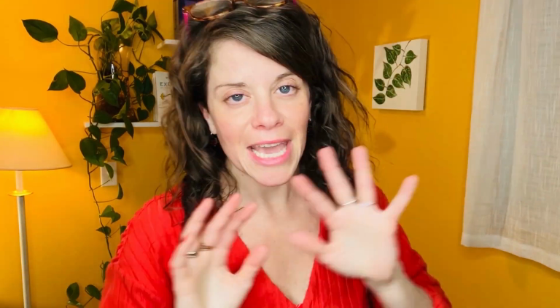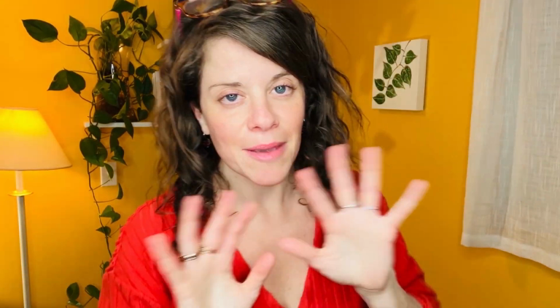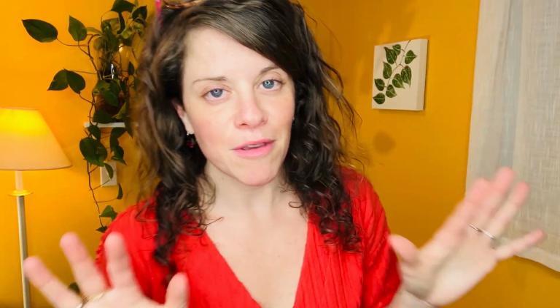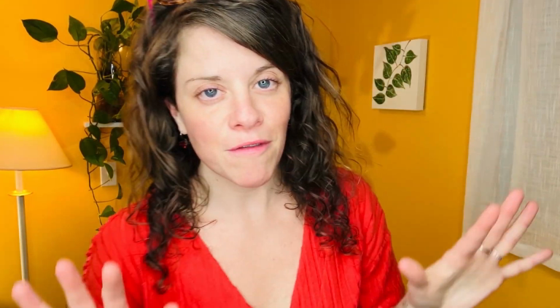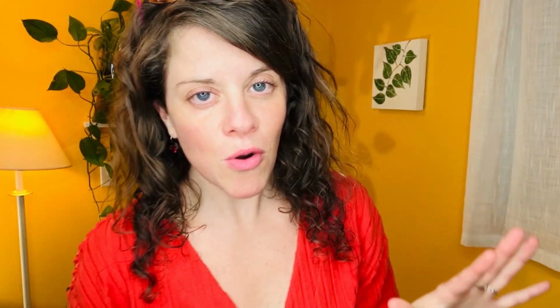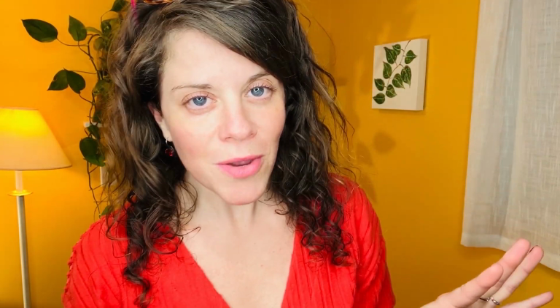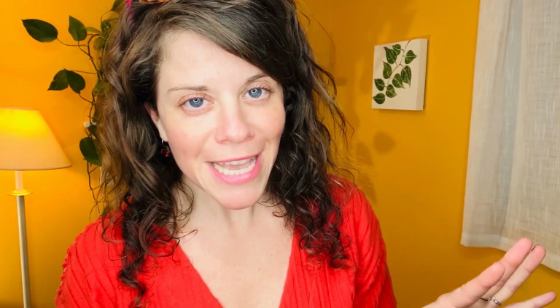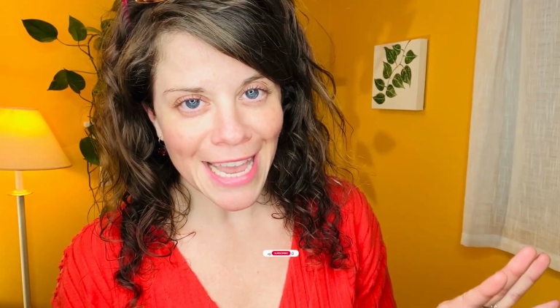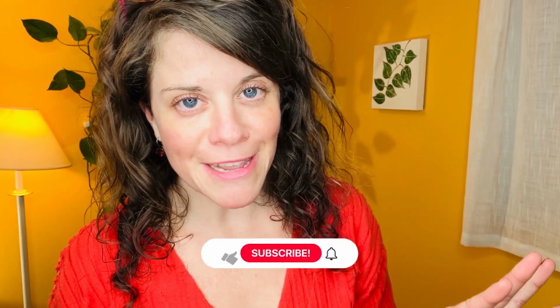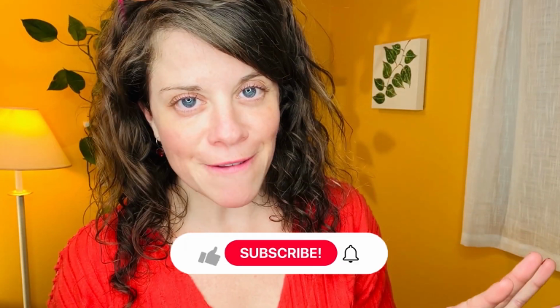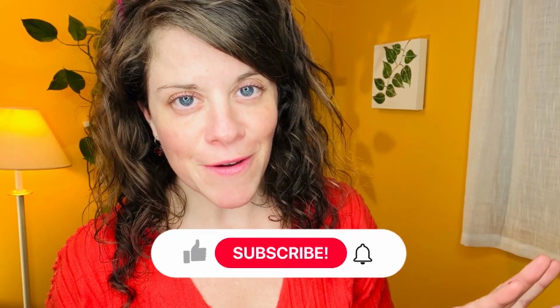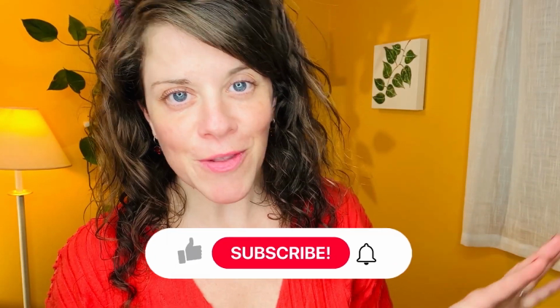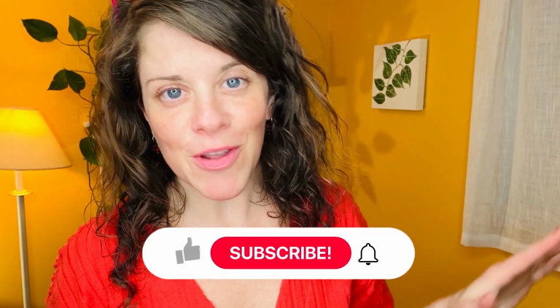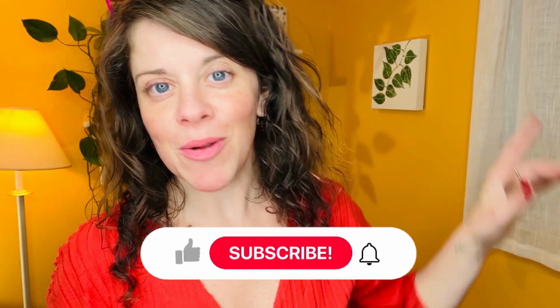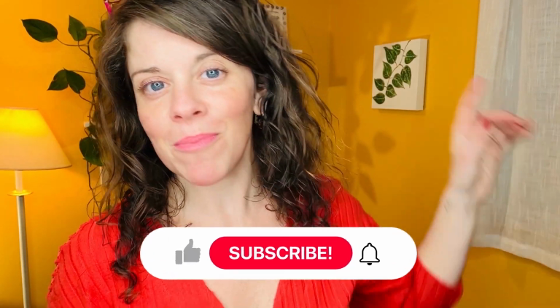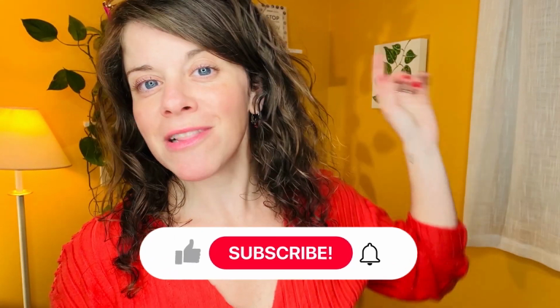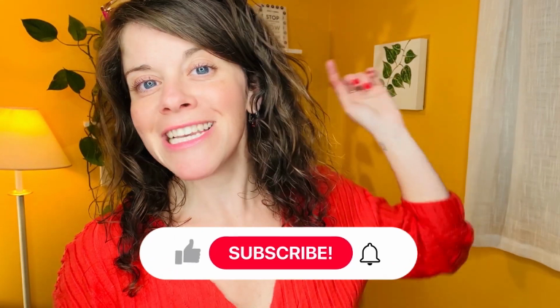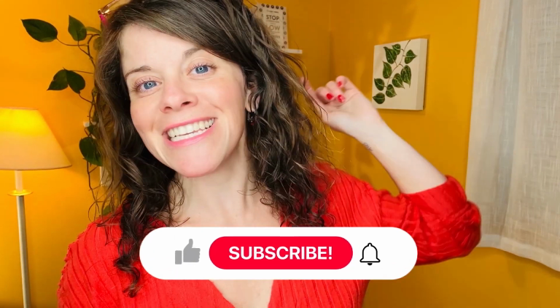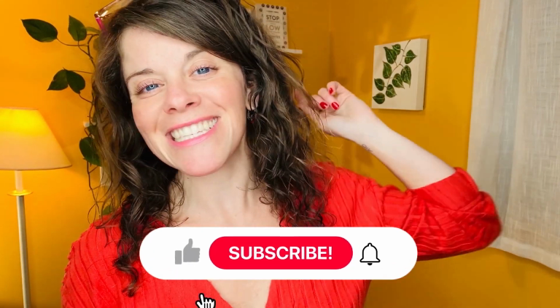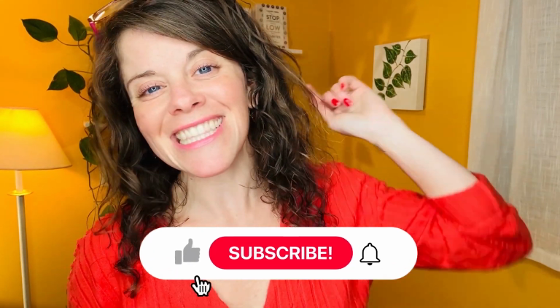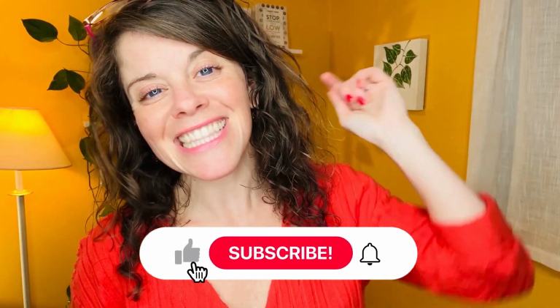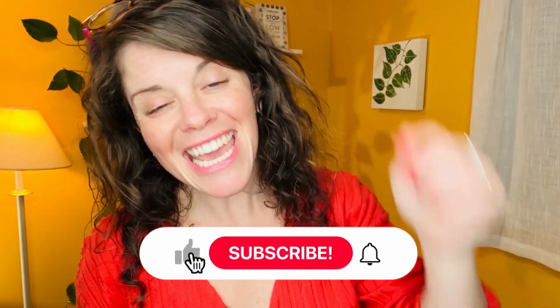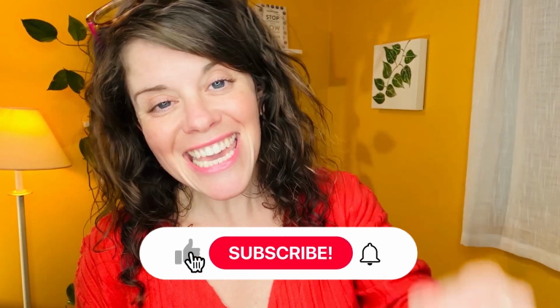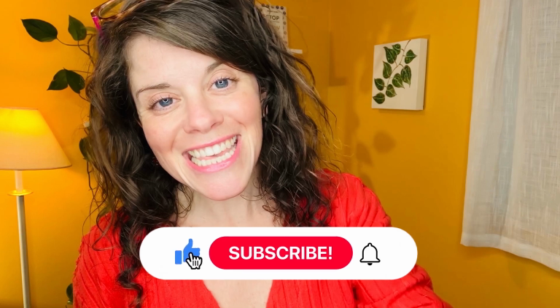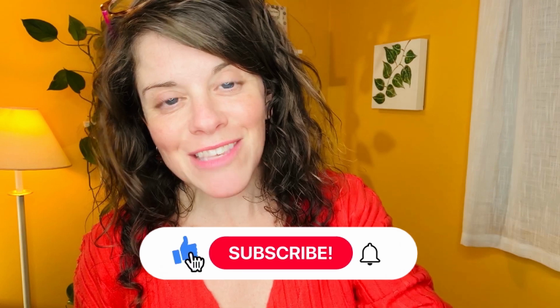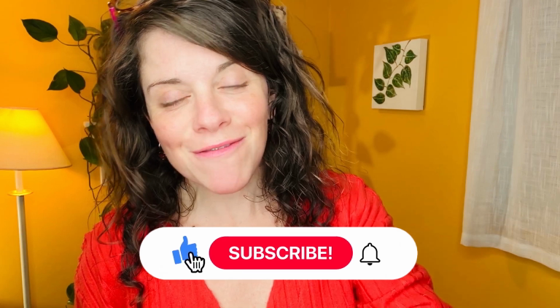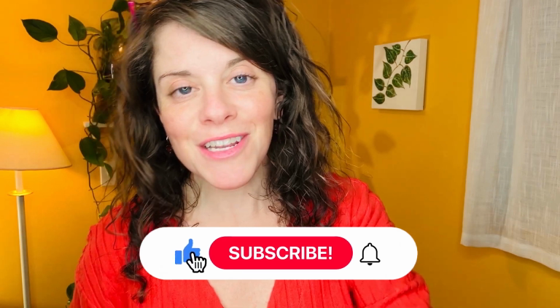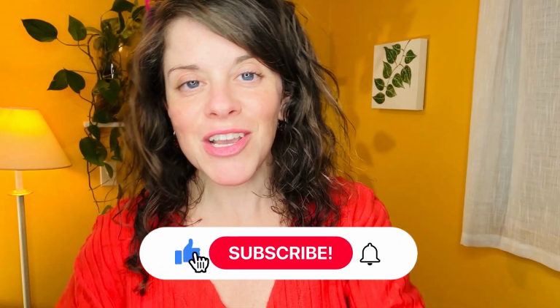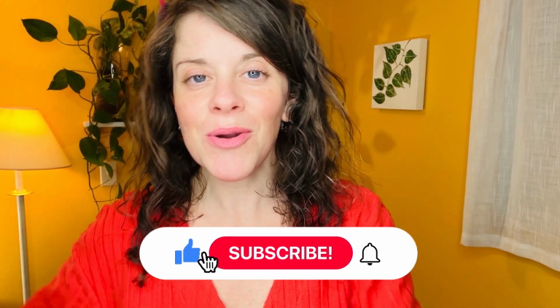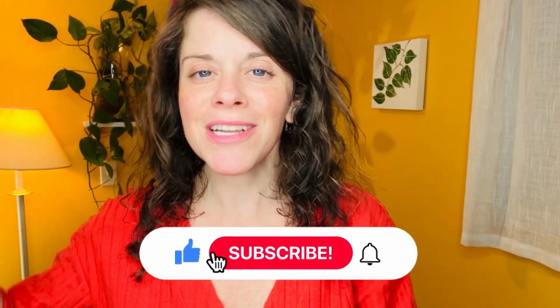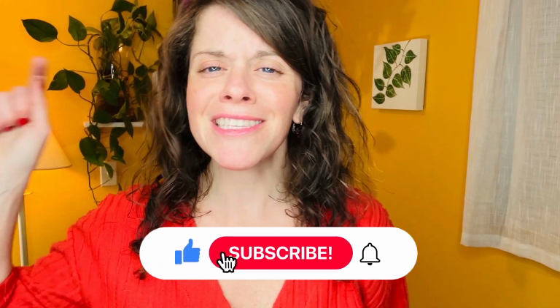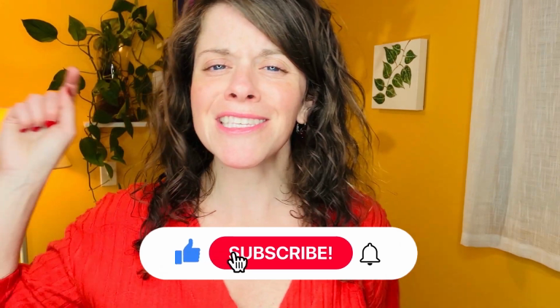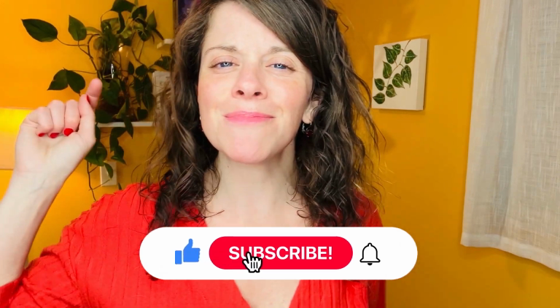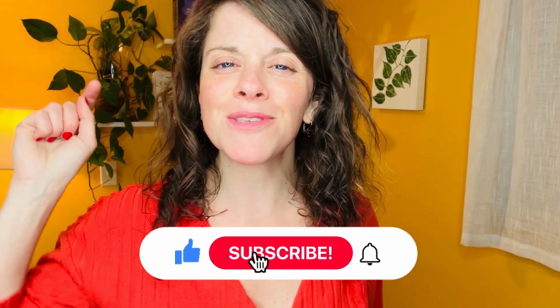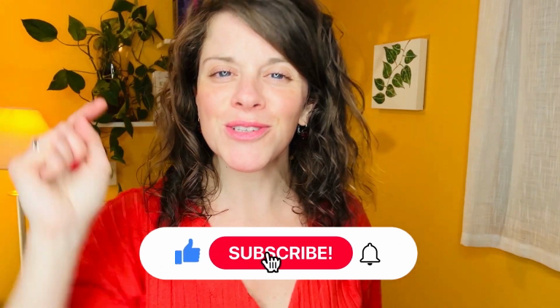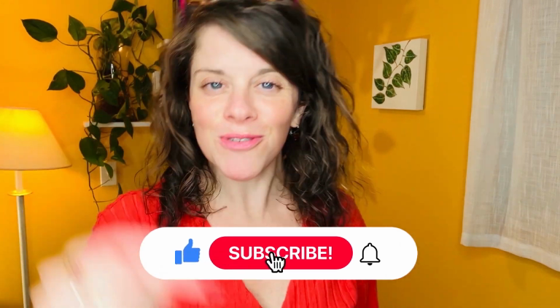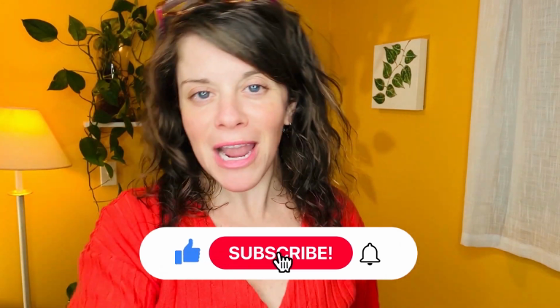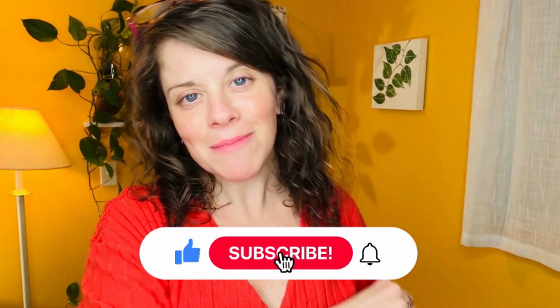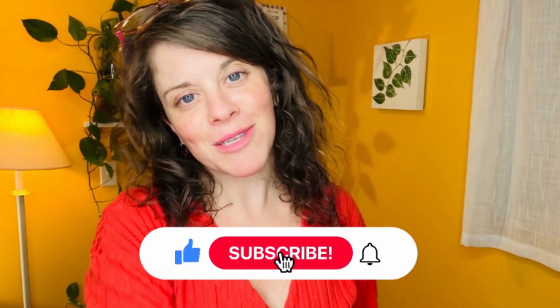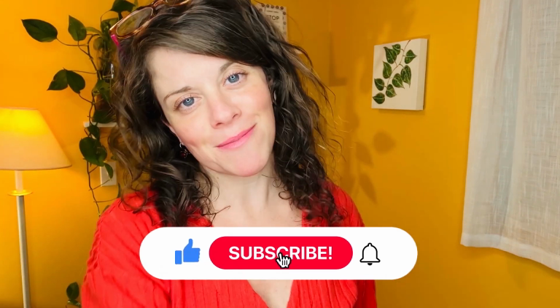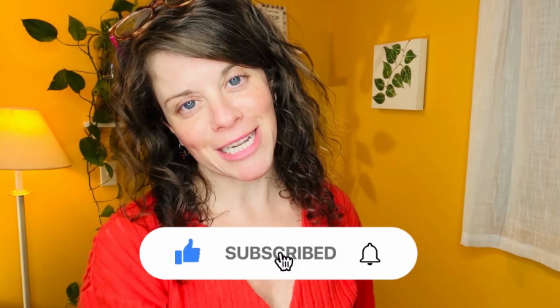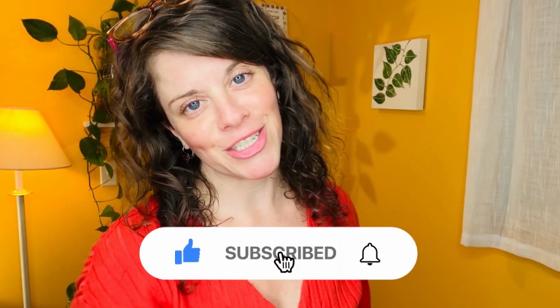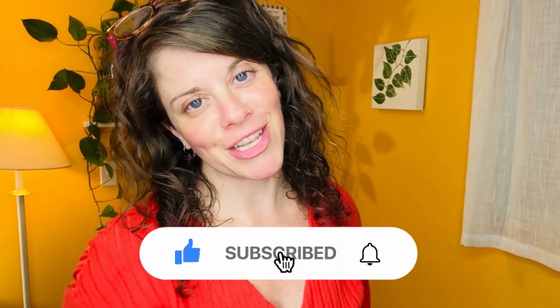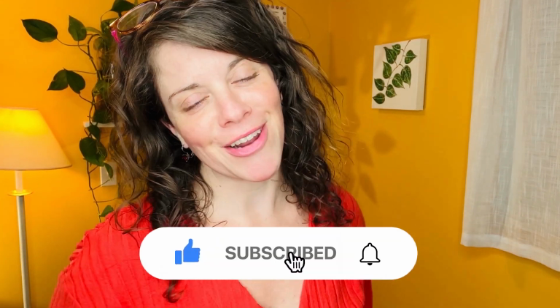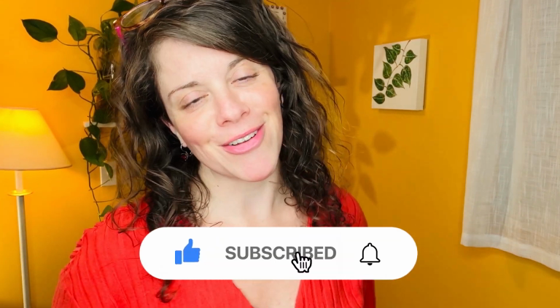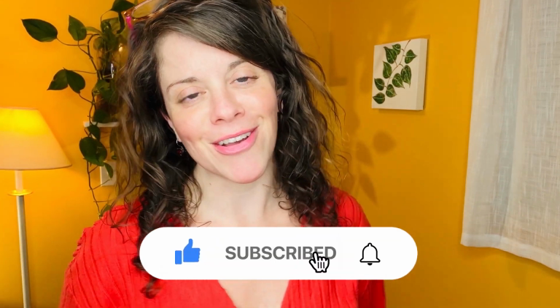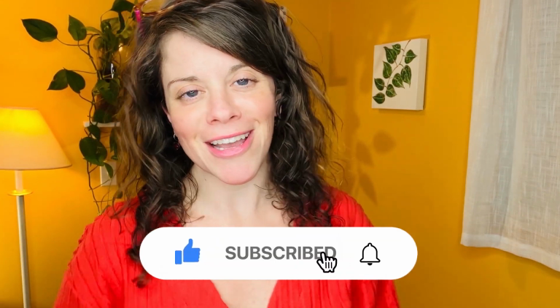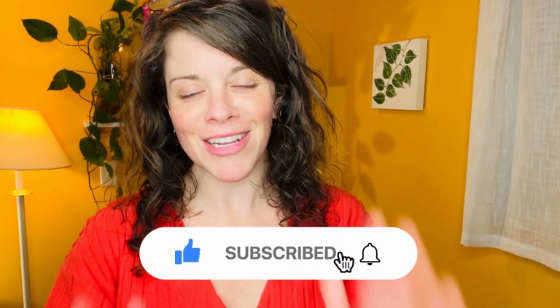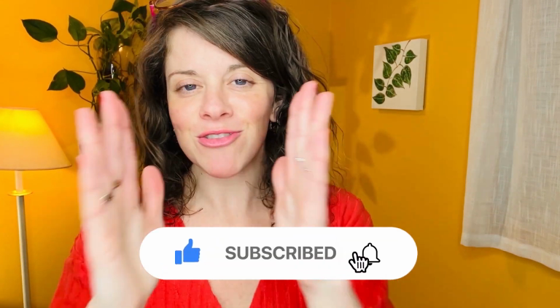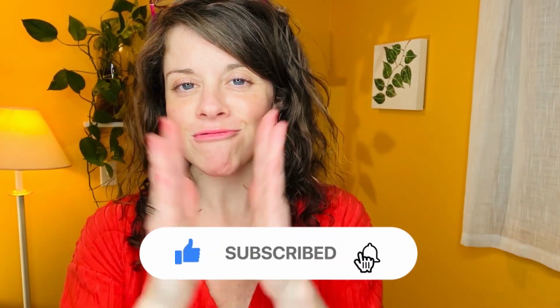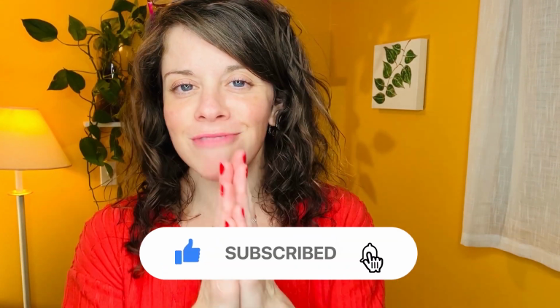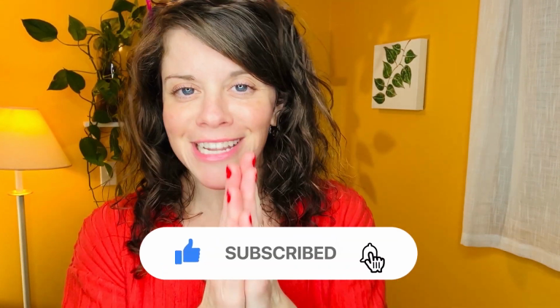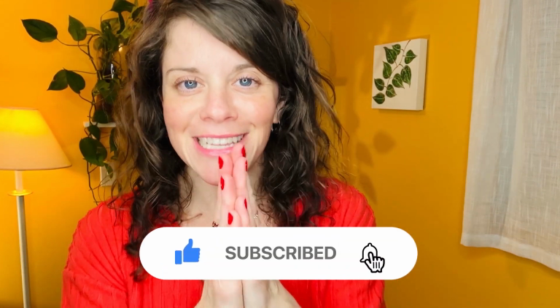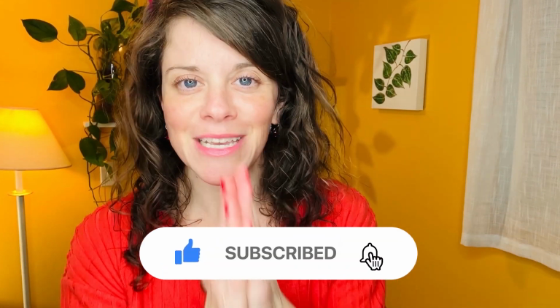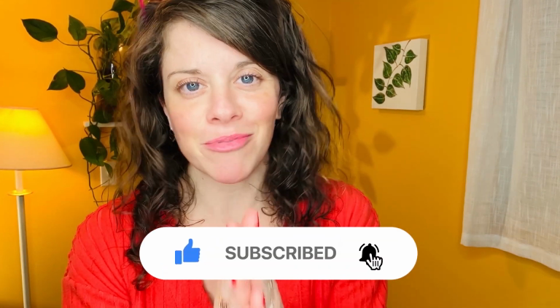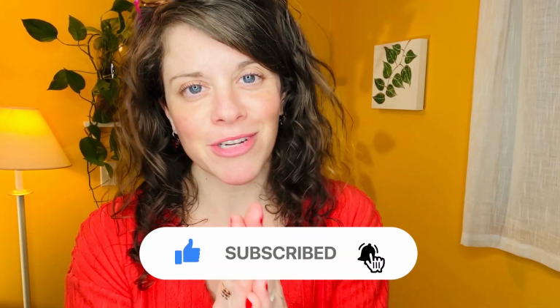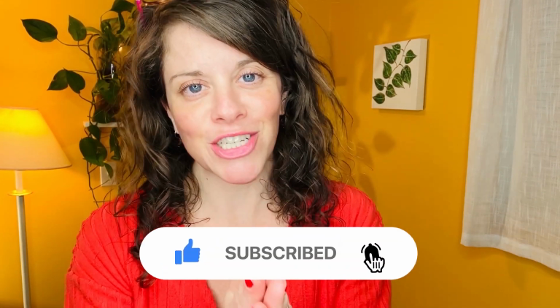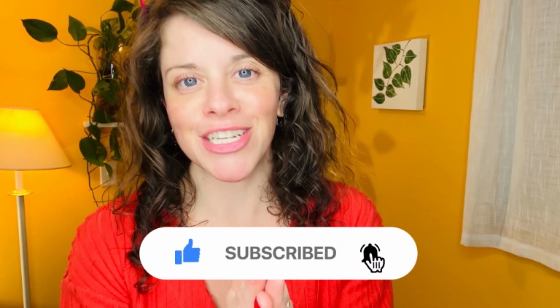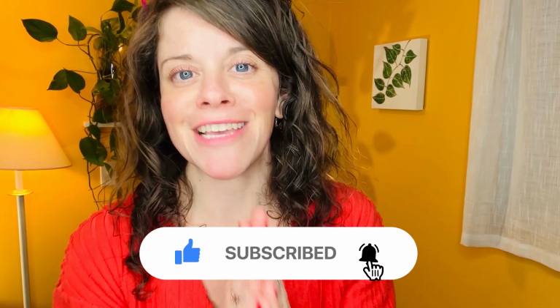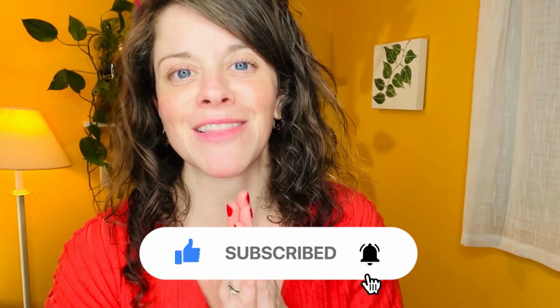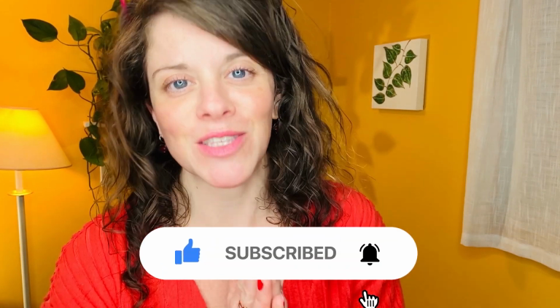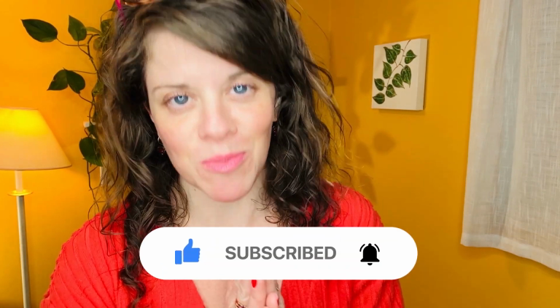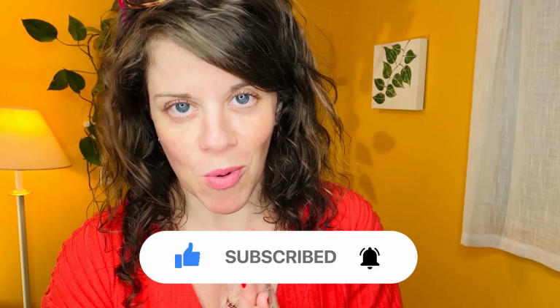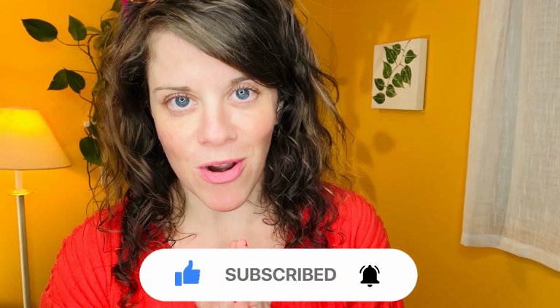Hey, before we get any further, please like this video and subscribe to my channel. I greatly appreciate the support.